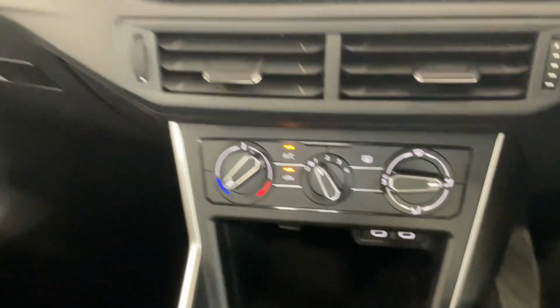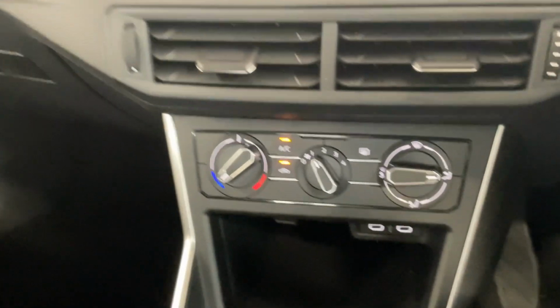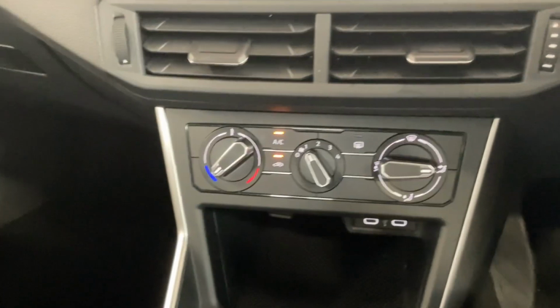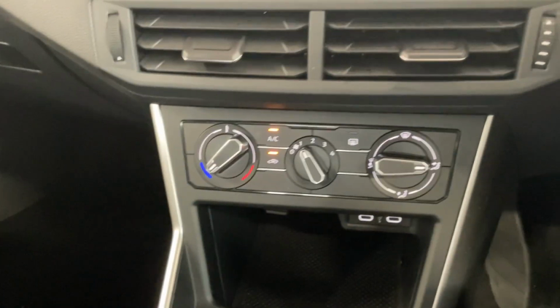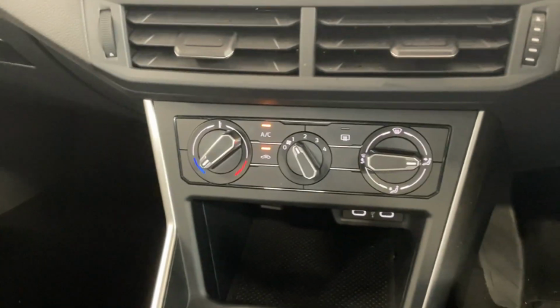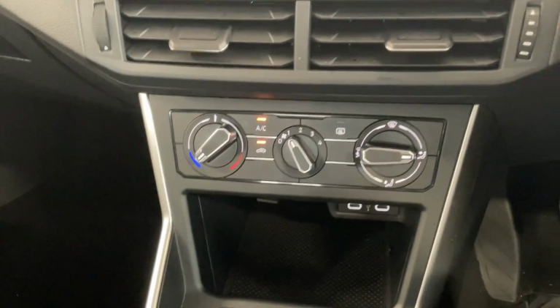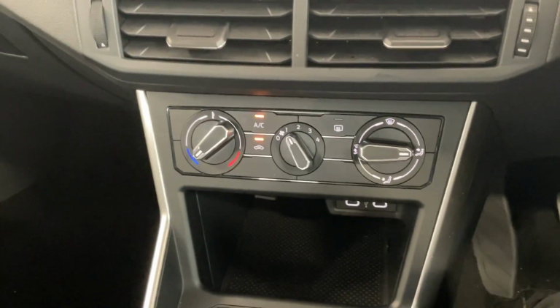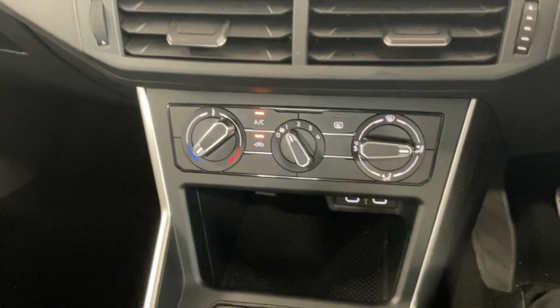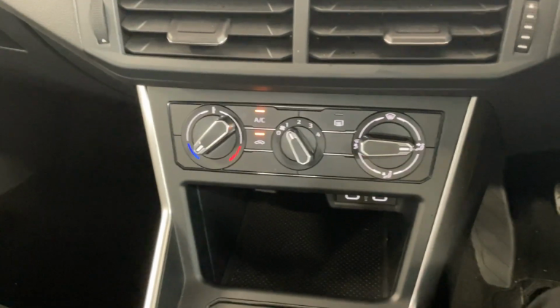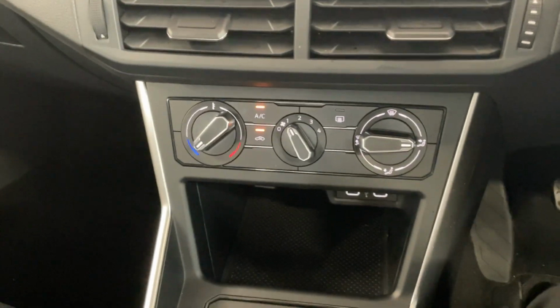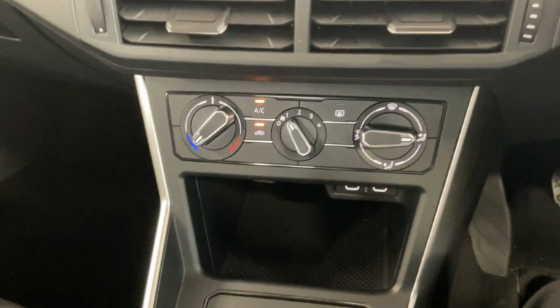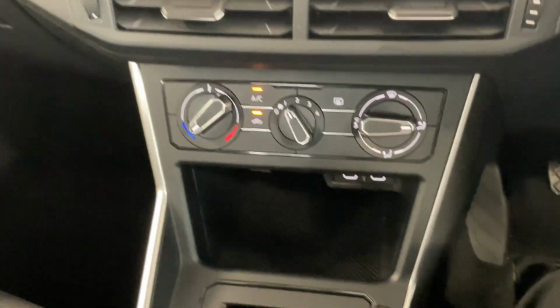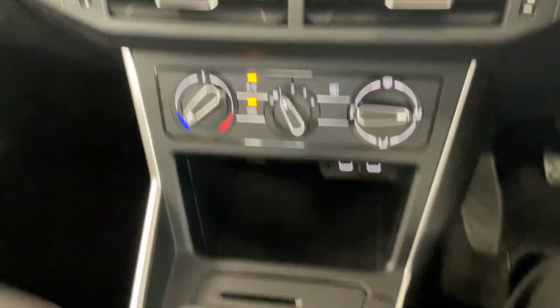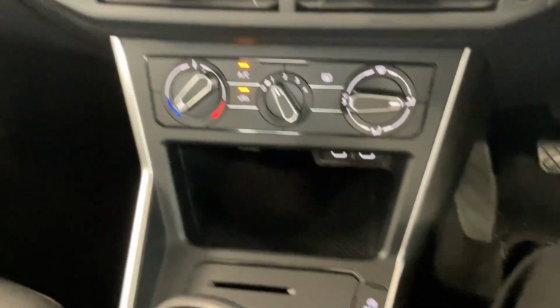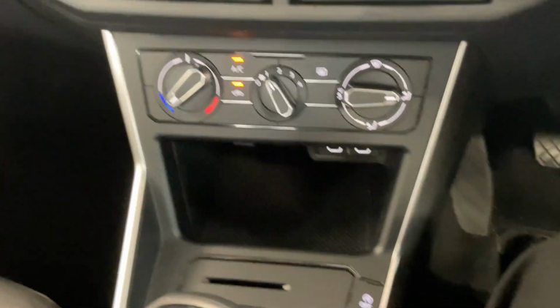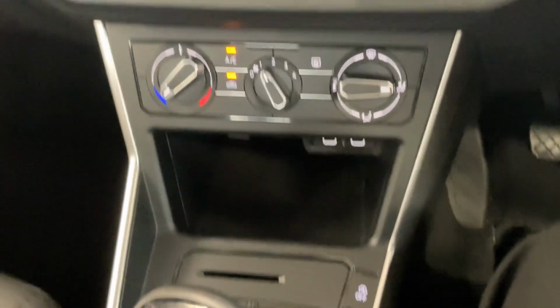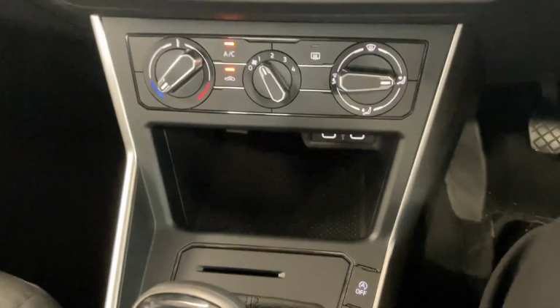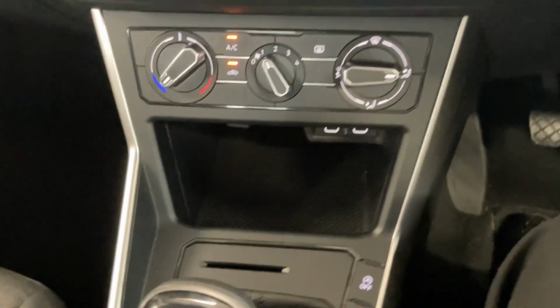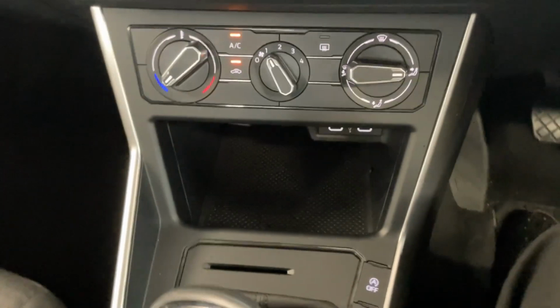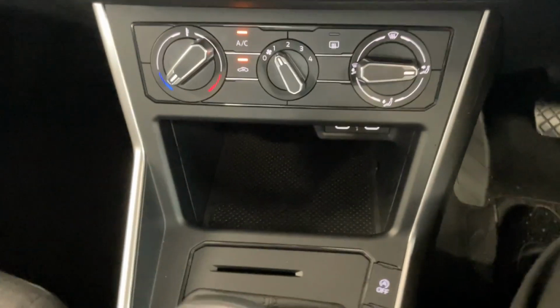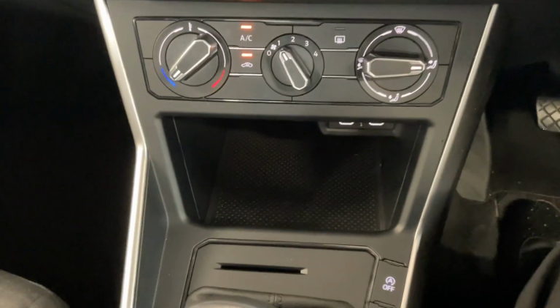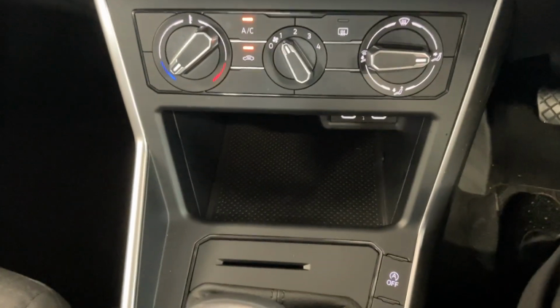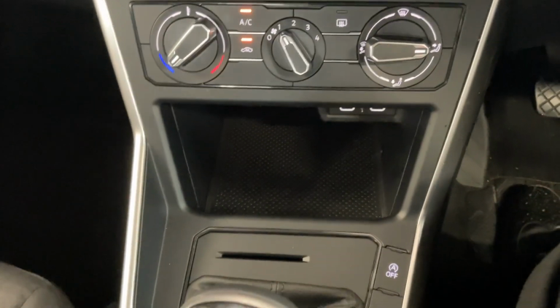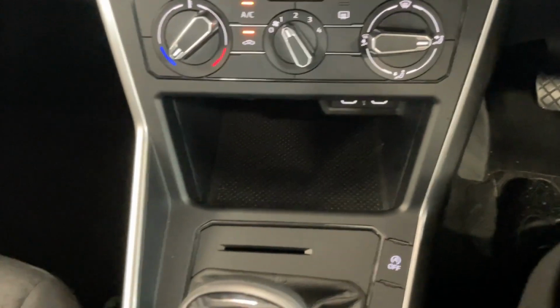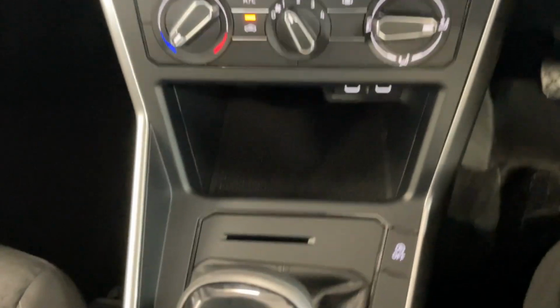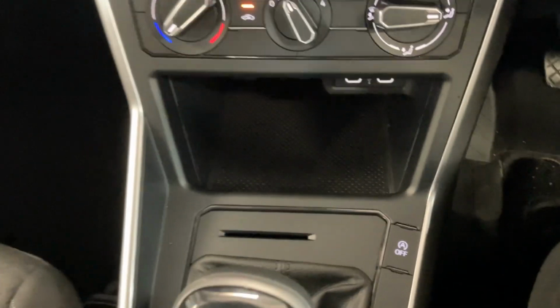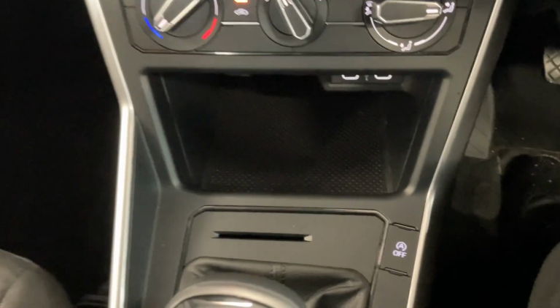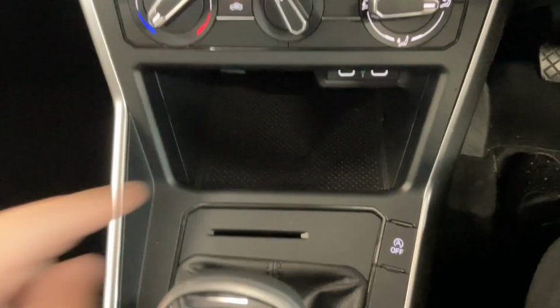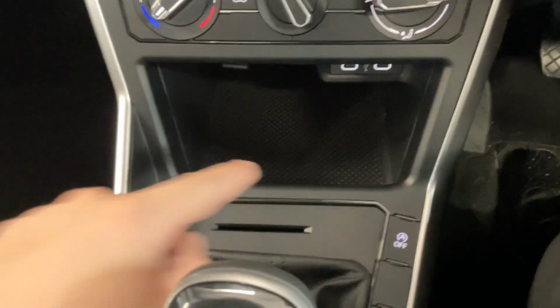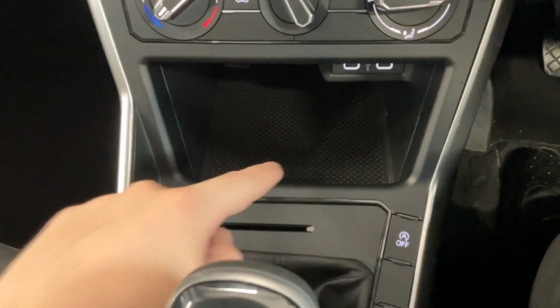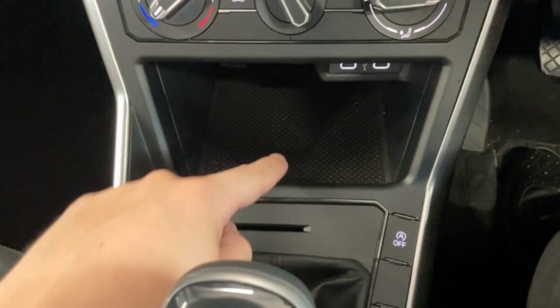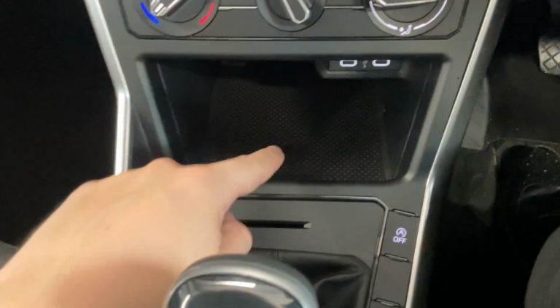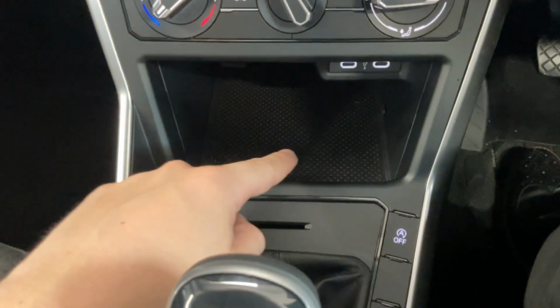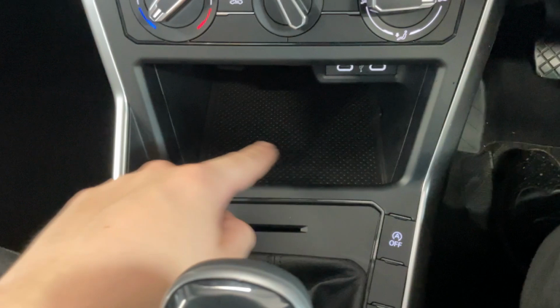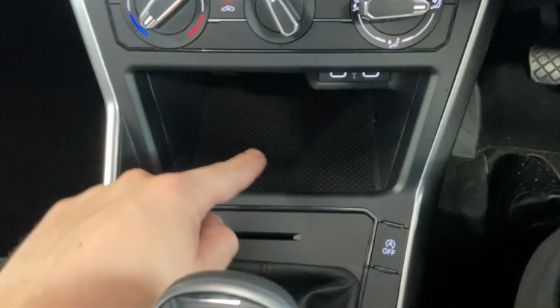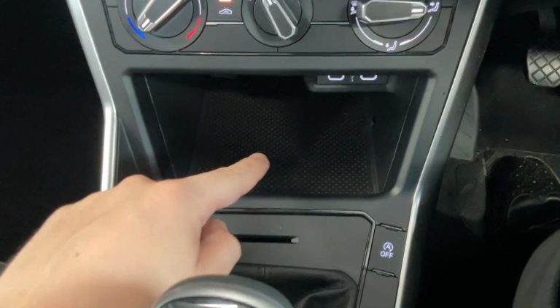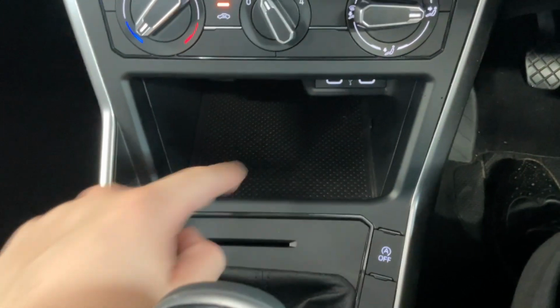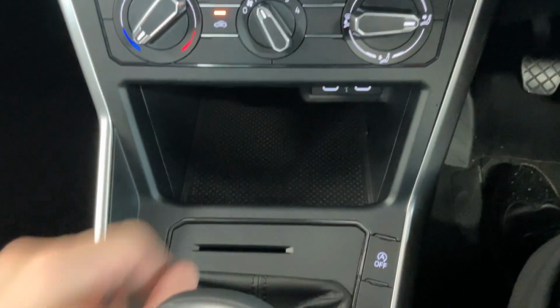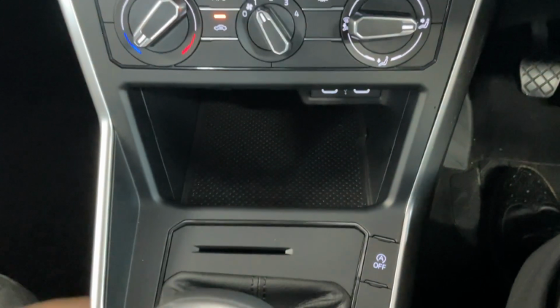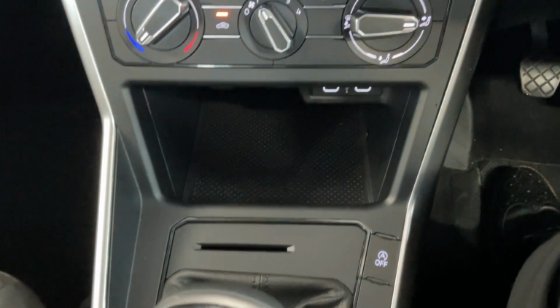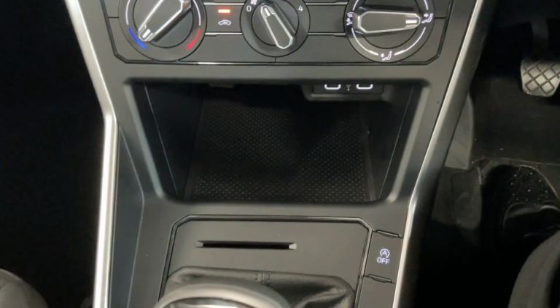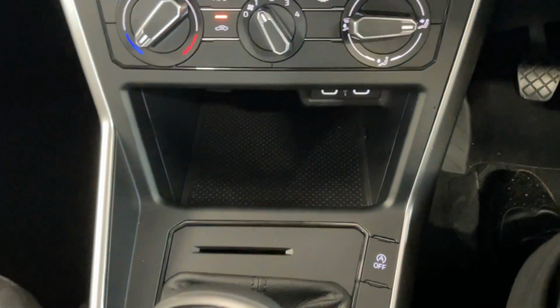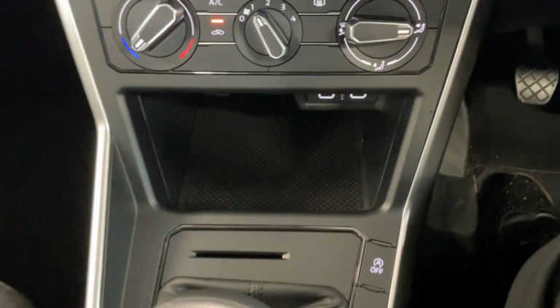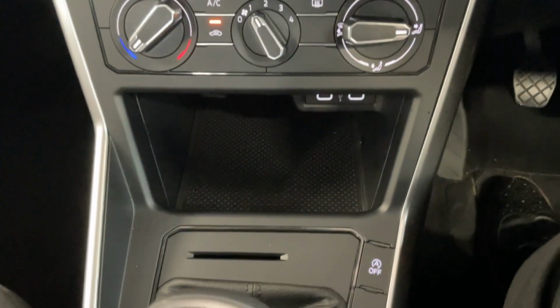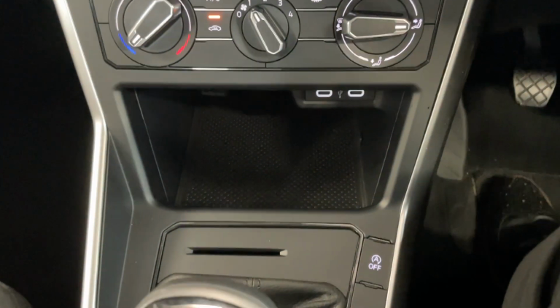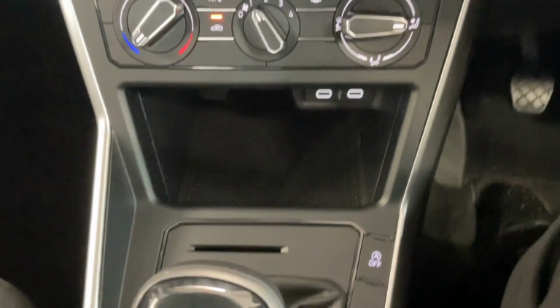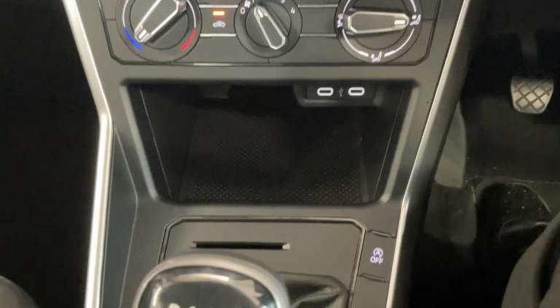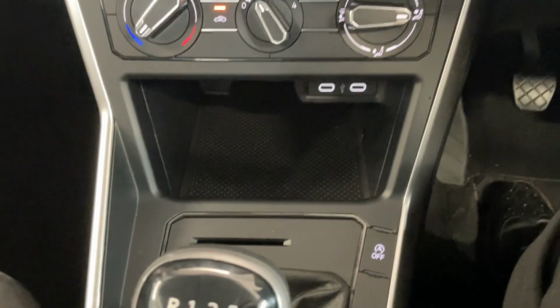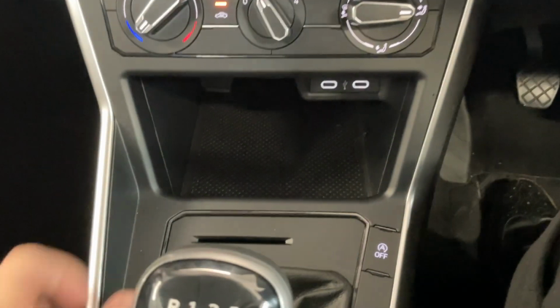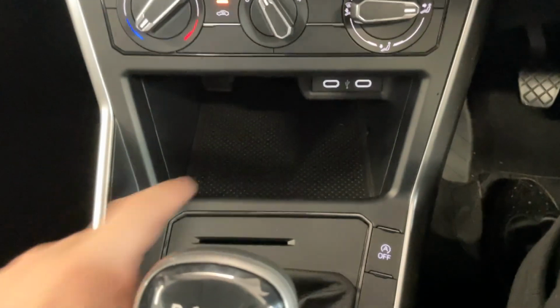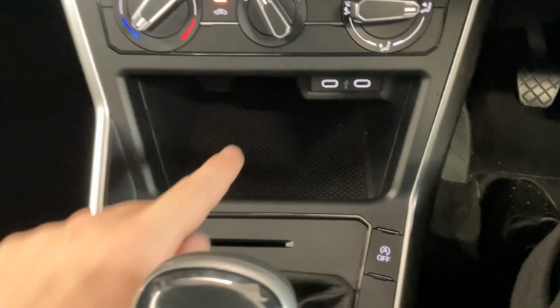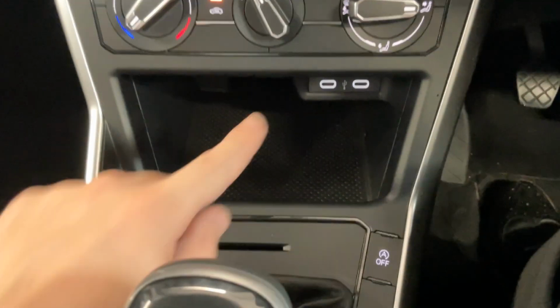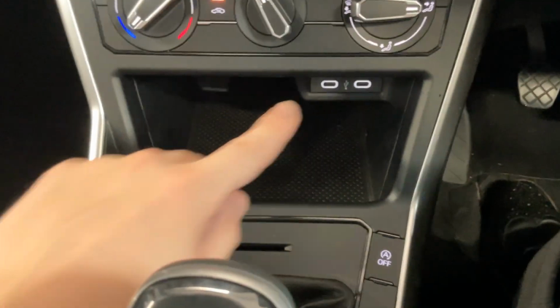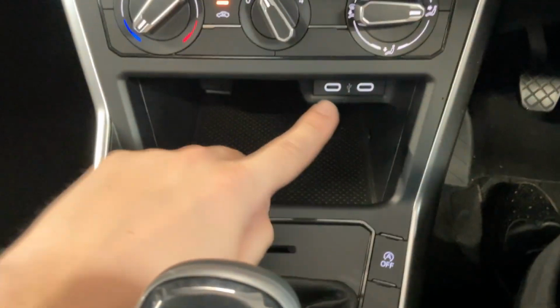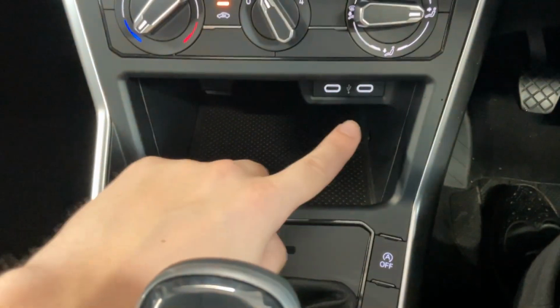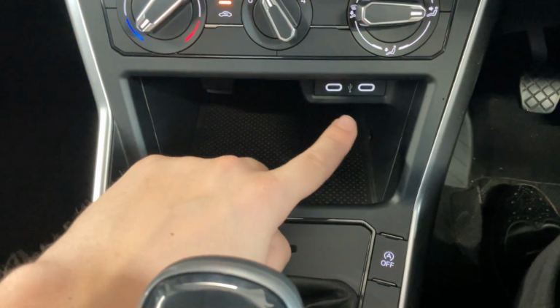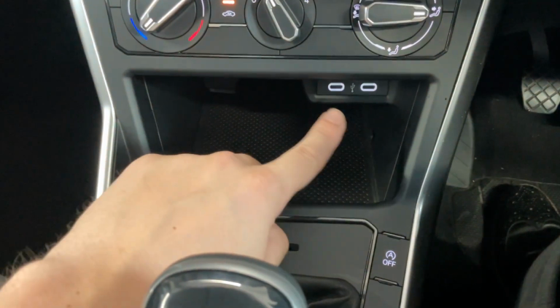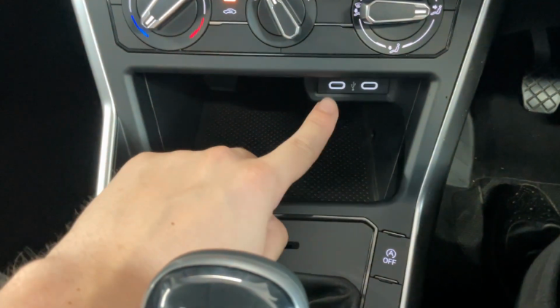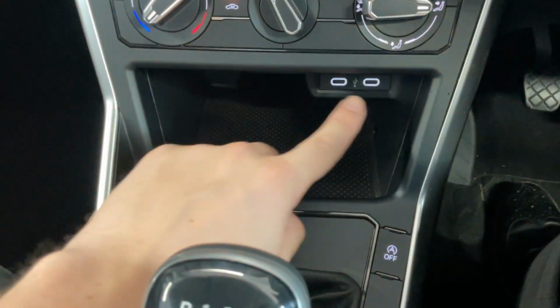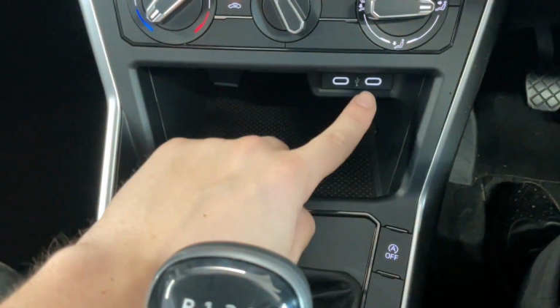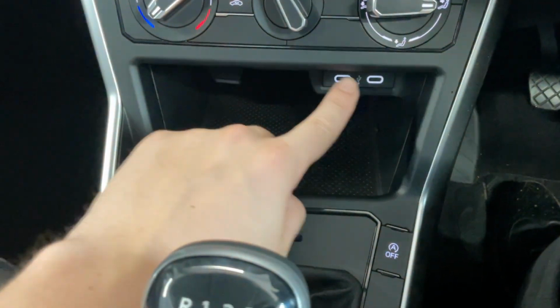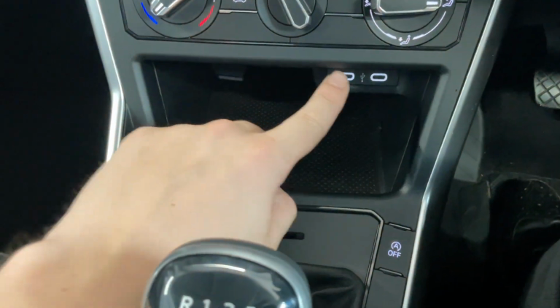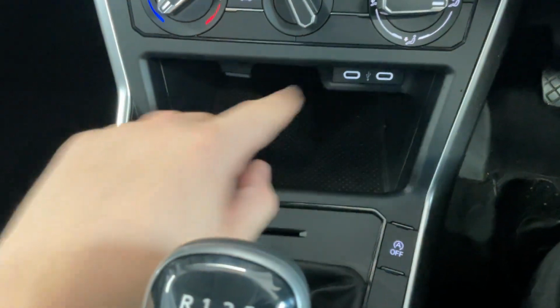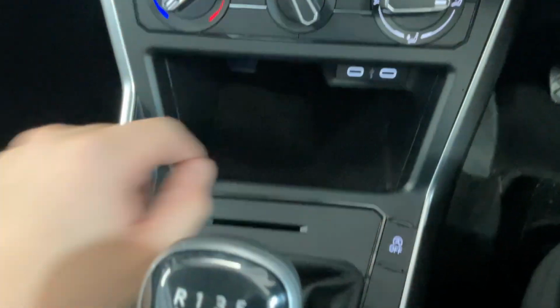Below that screen you've got your manual air conditioning. Then below that again you've got a little storage compartment for your phone and bits and bobs, and then two connector ports just above it.